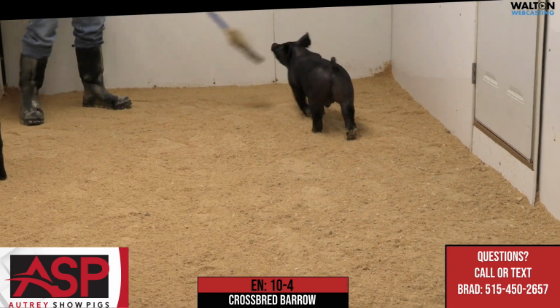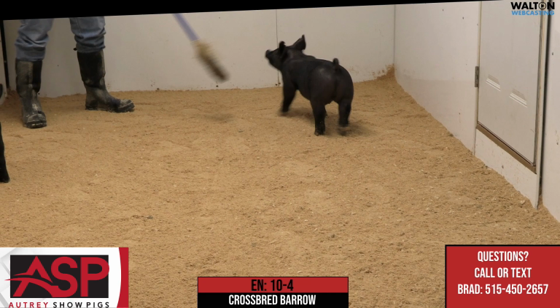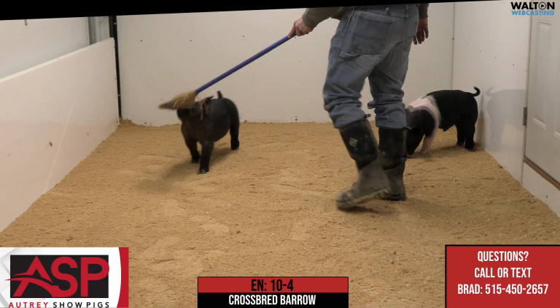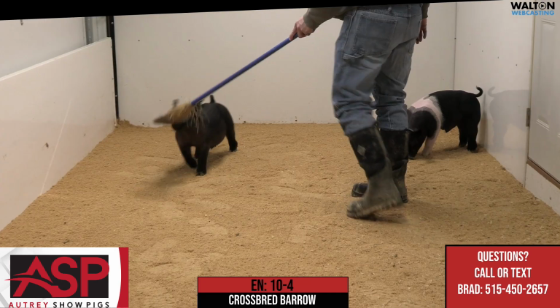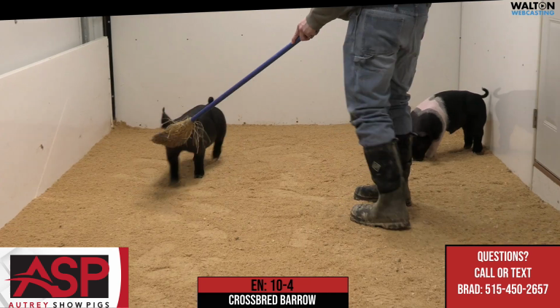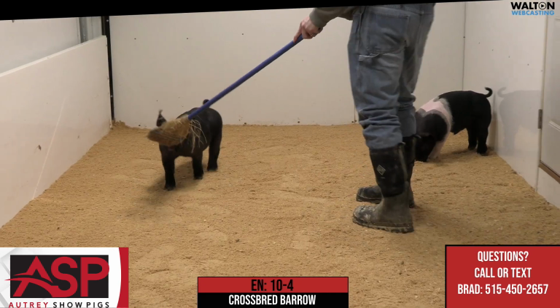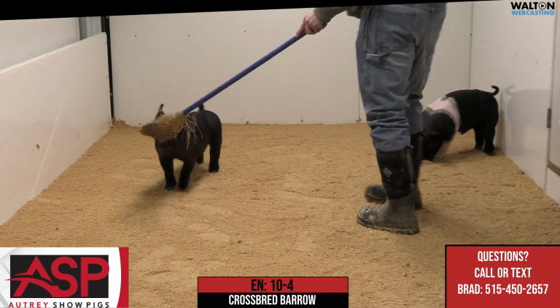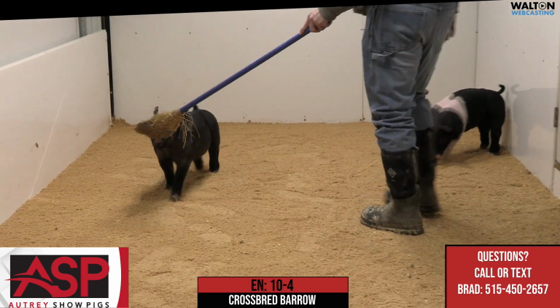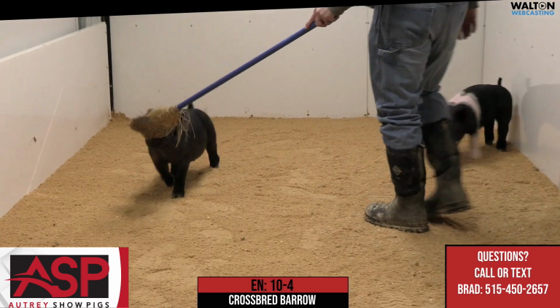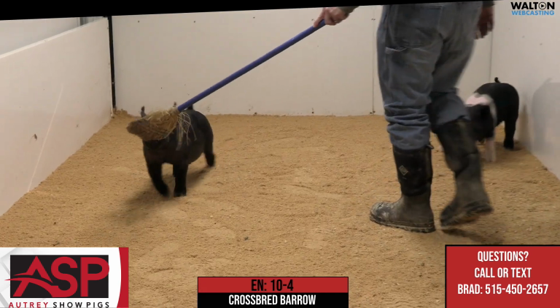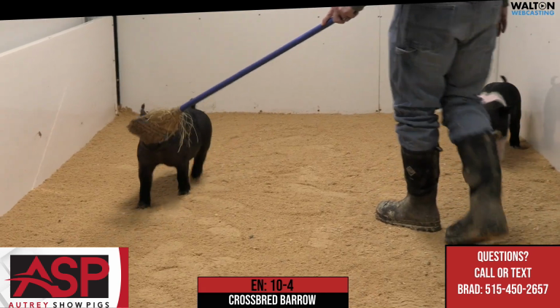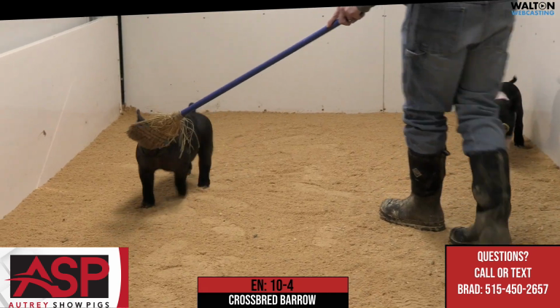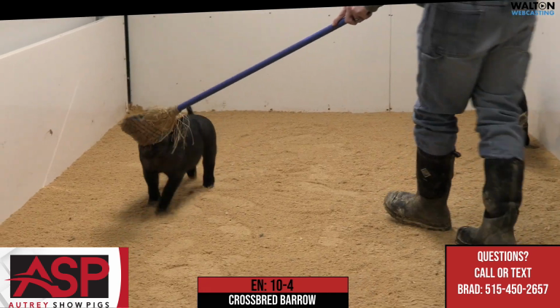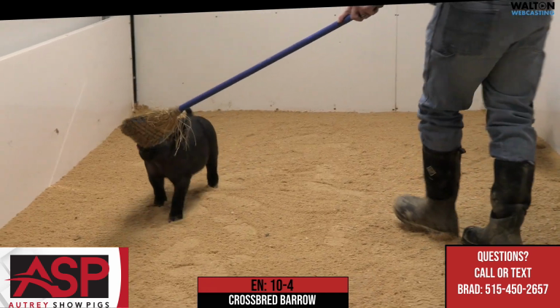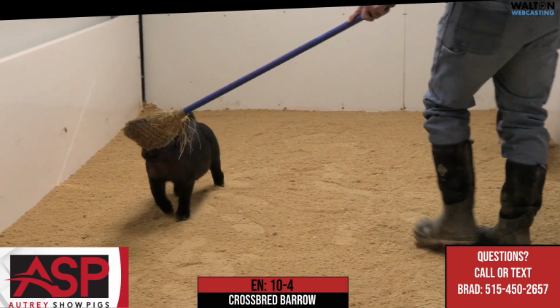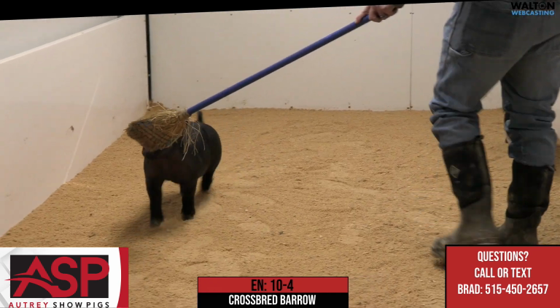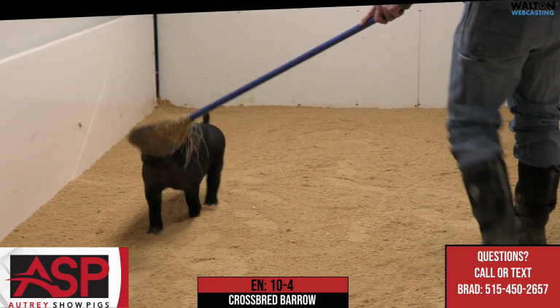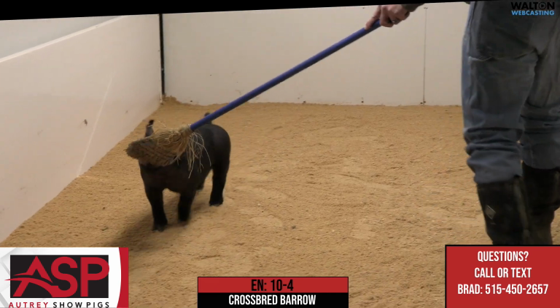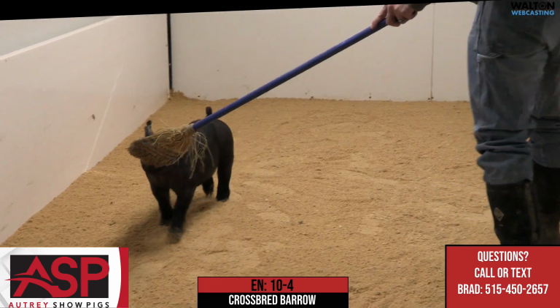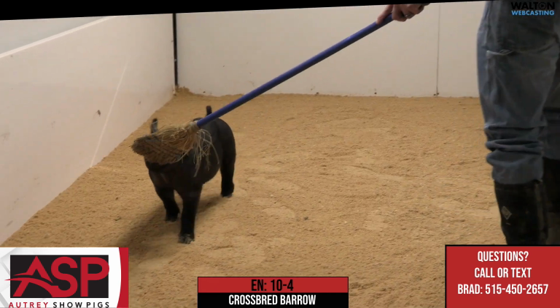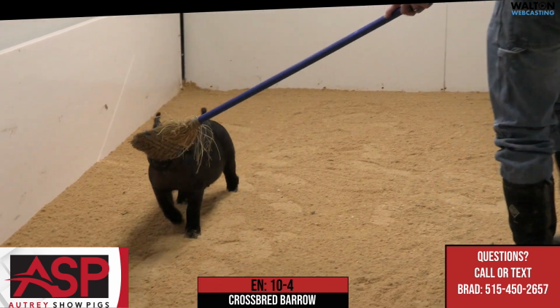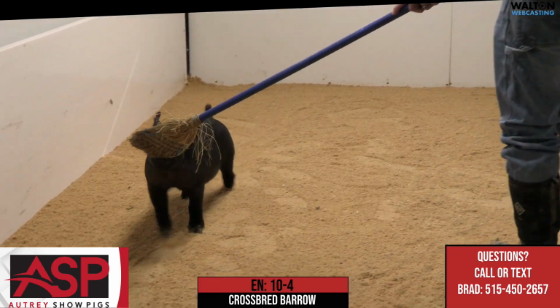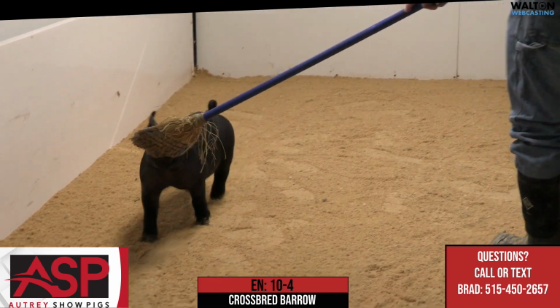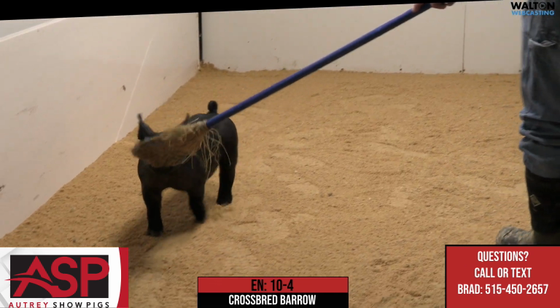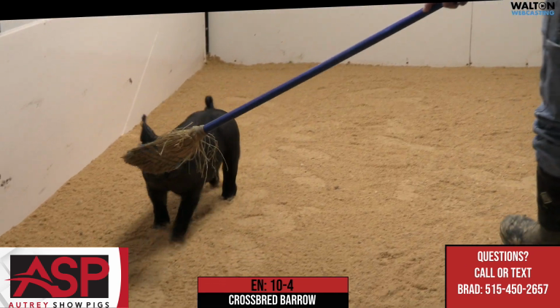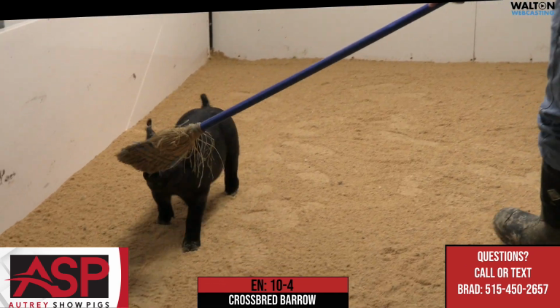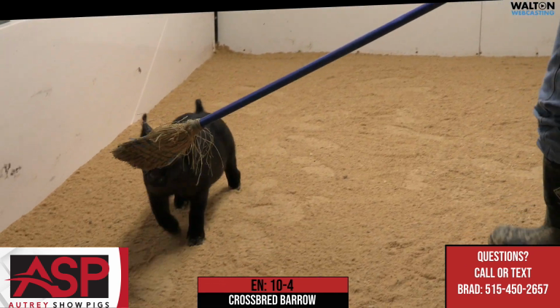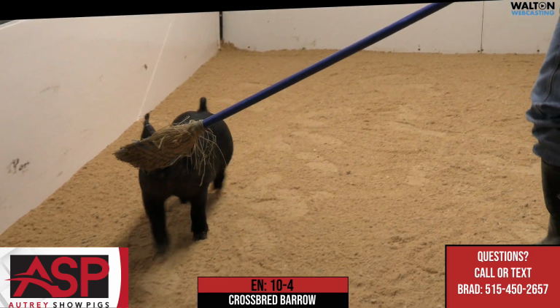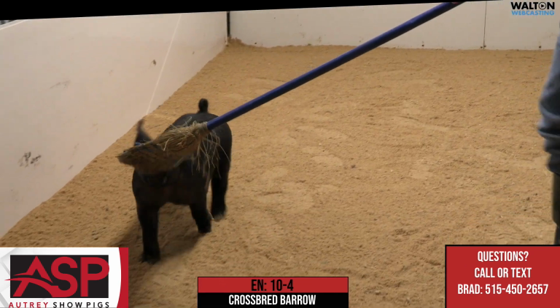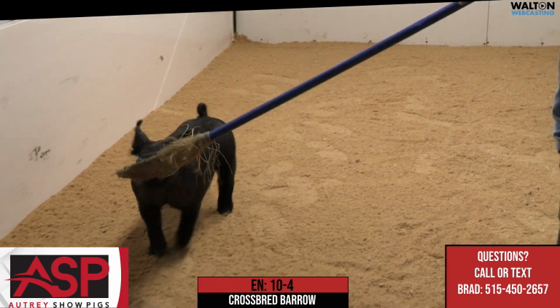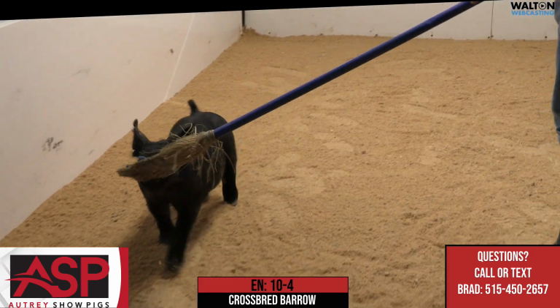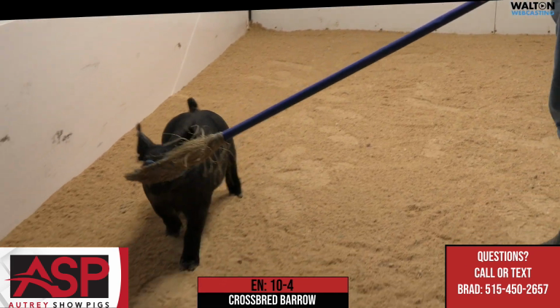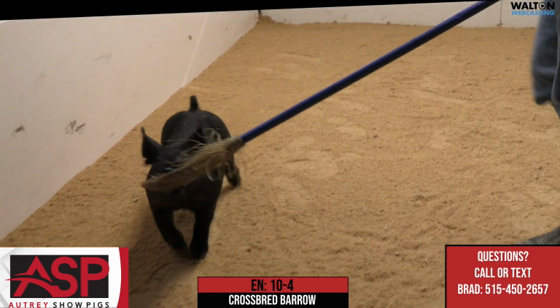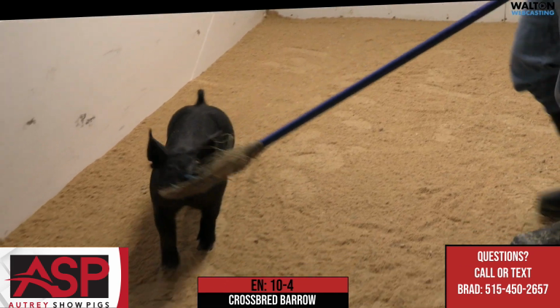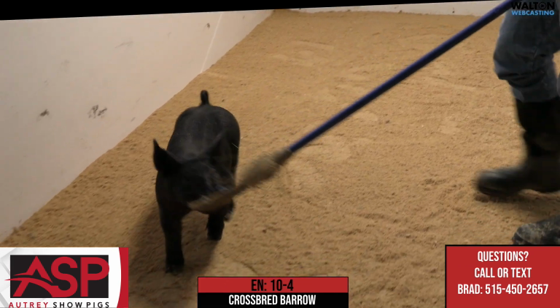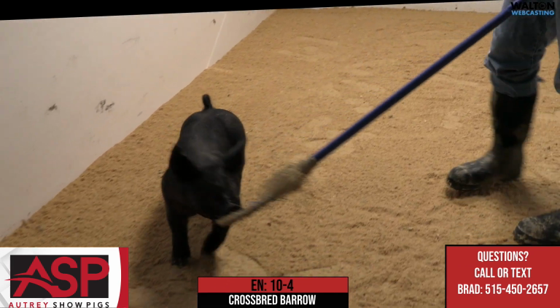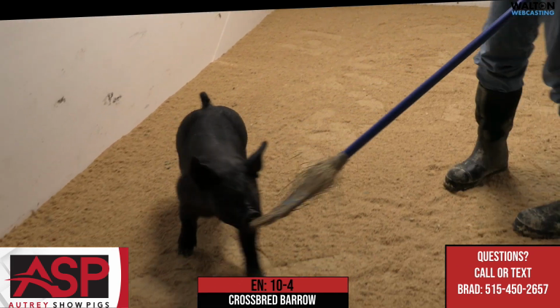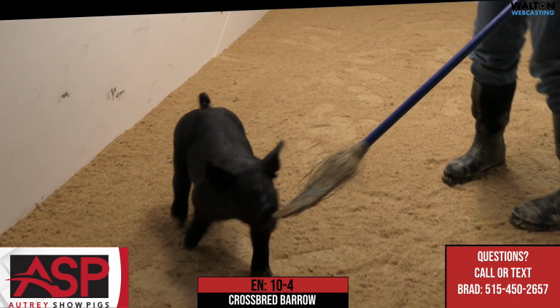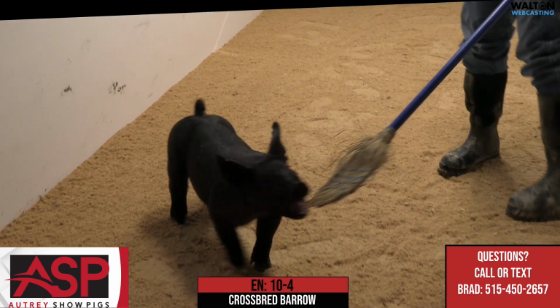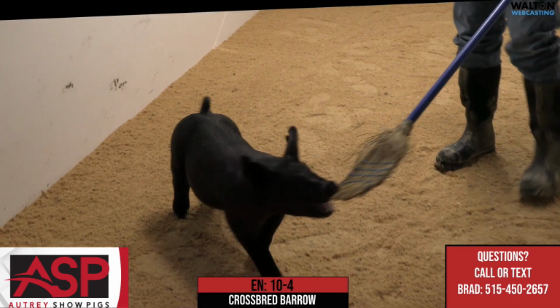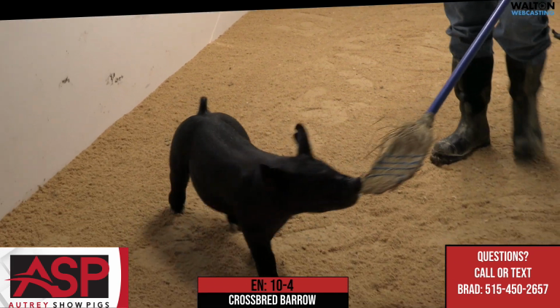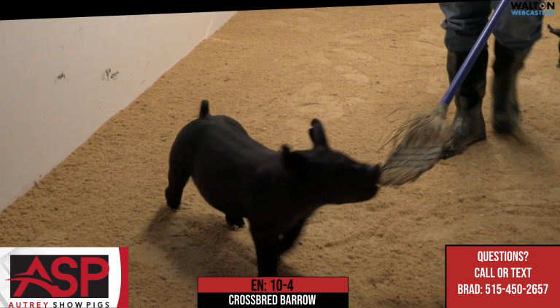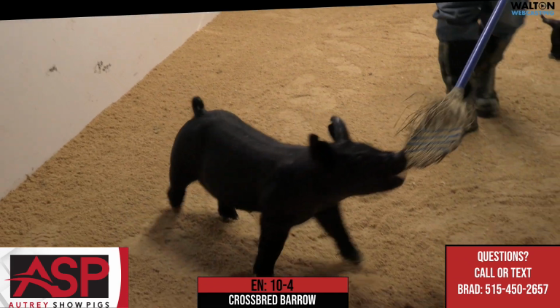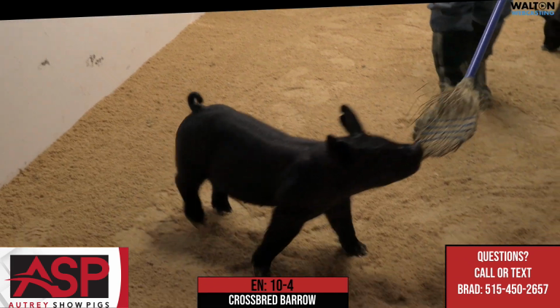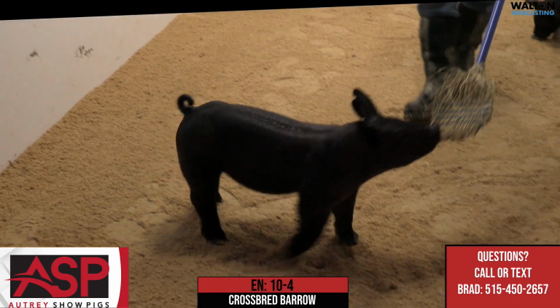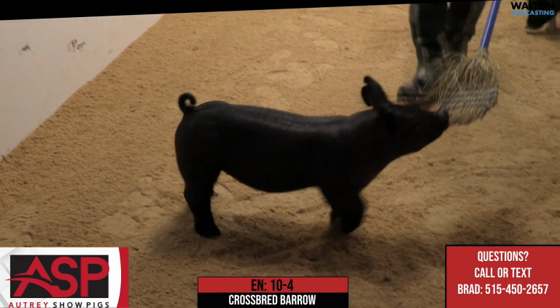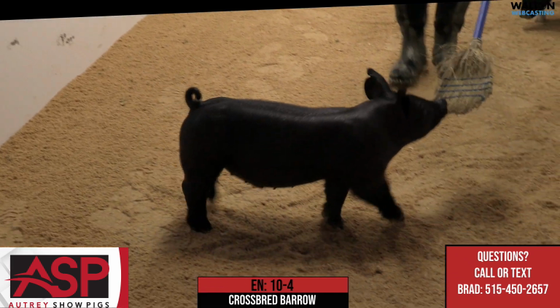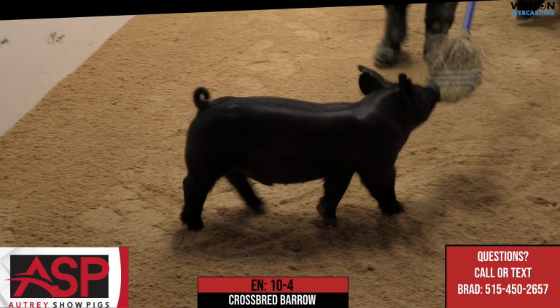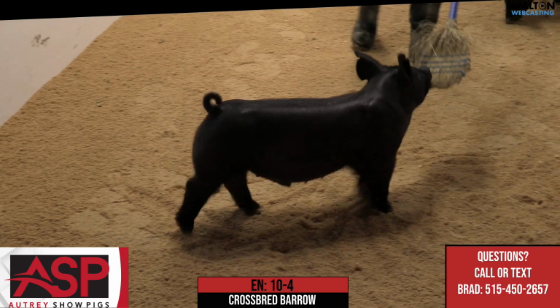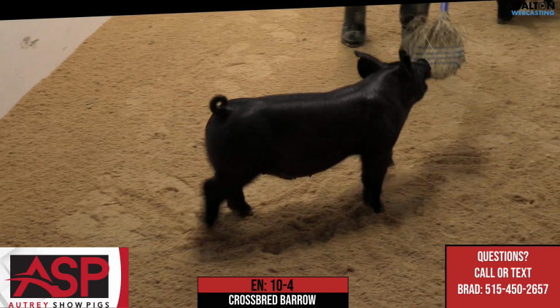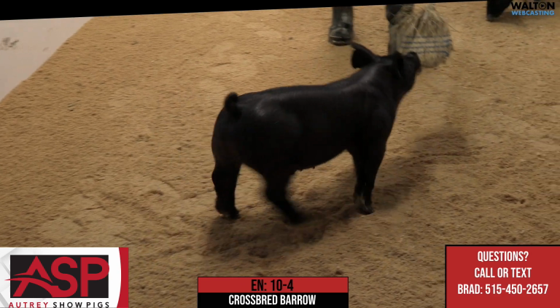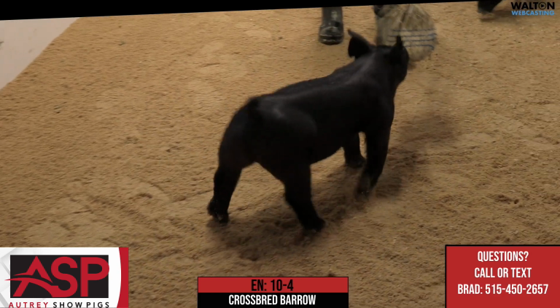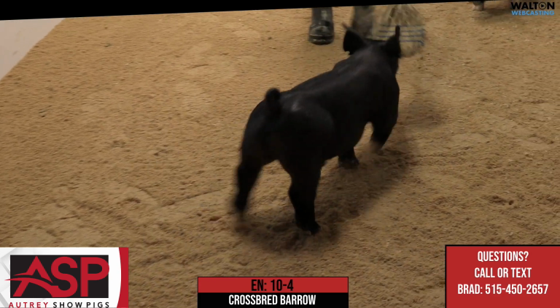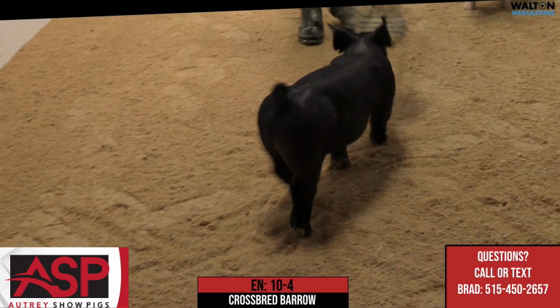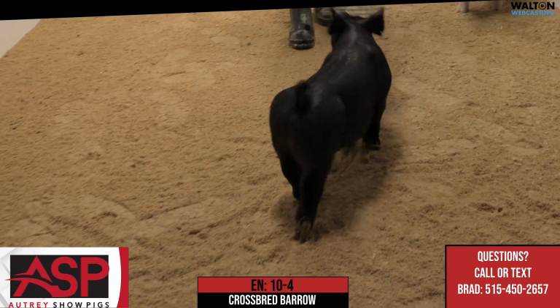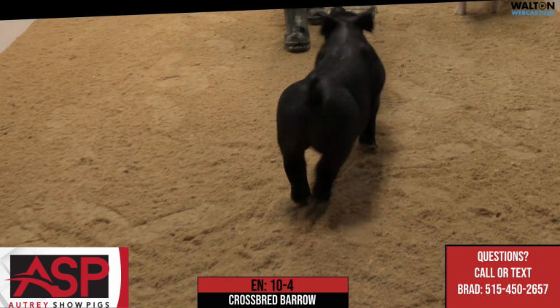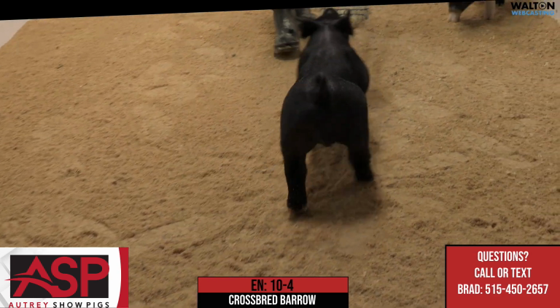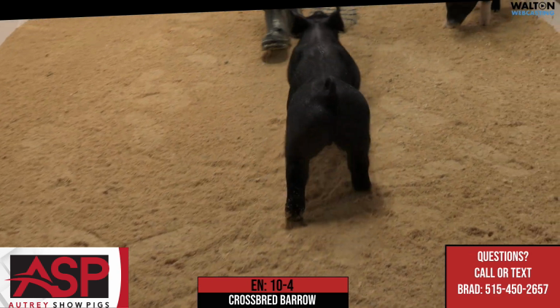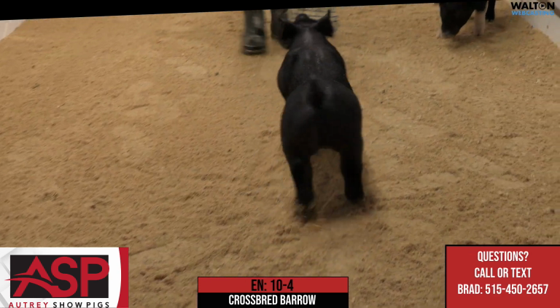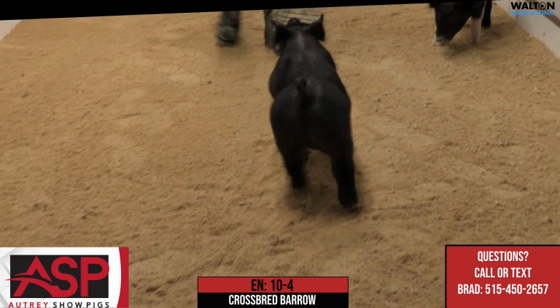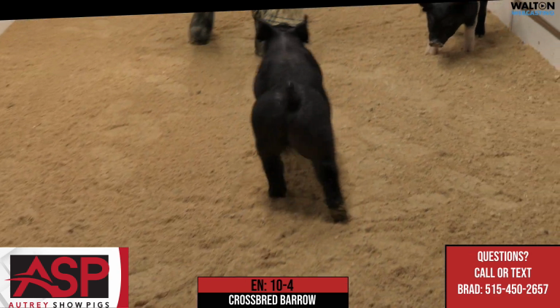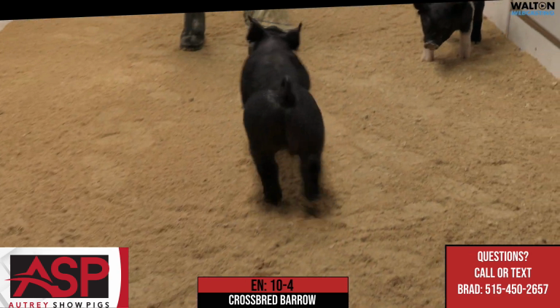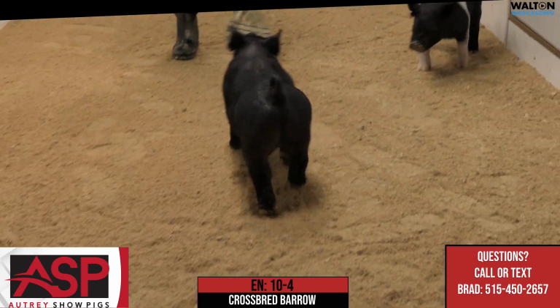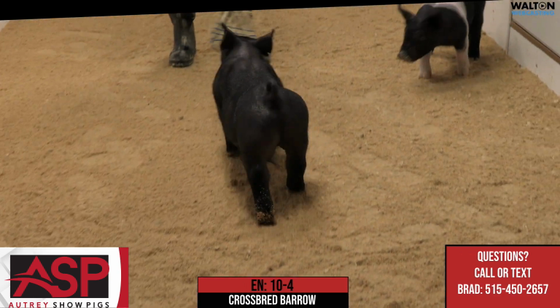Let this one mature, let this one keep doing his thing, and we think this one is going to be able to play on a multitude of levels — 10-4 crossbred barrow.